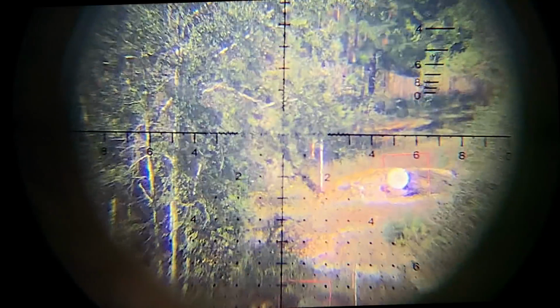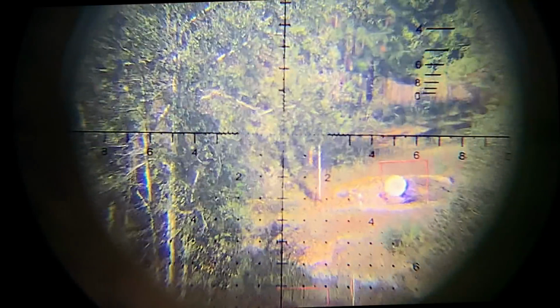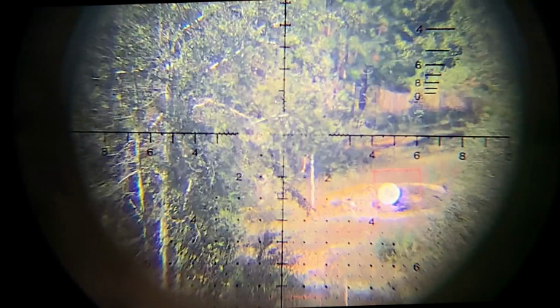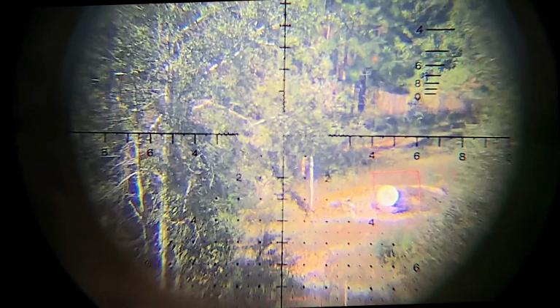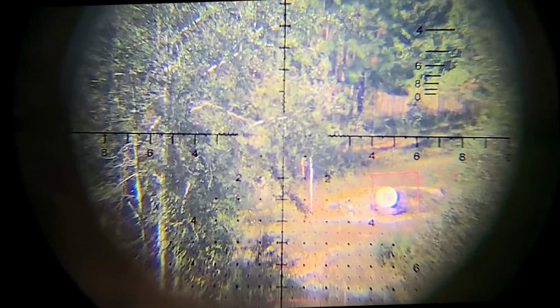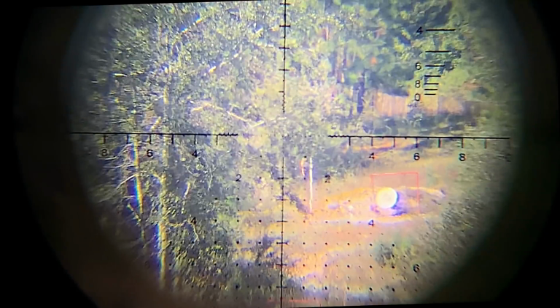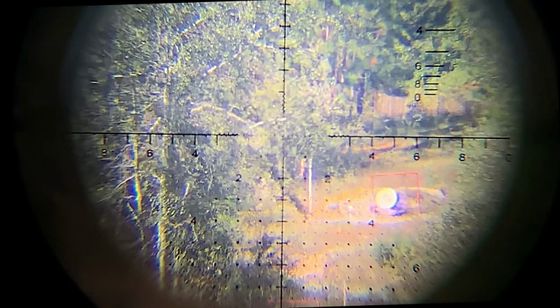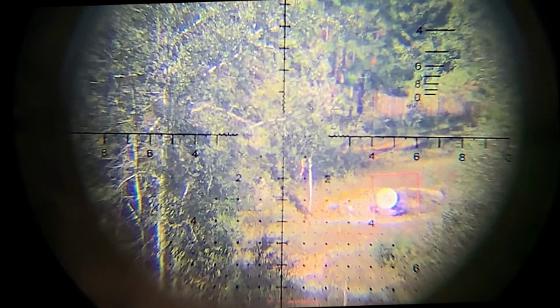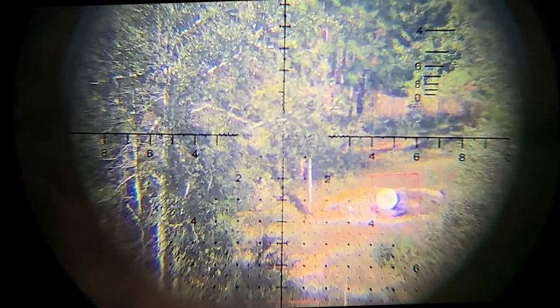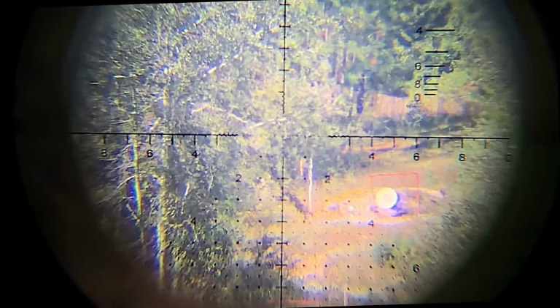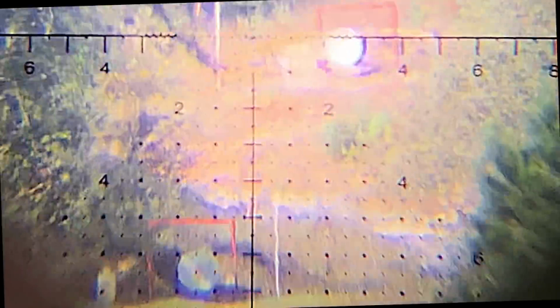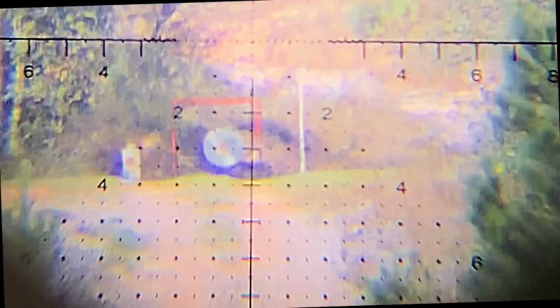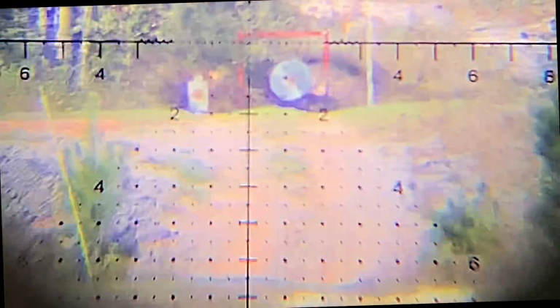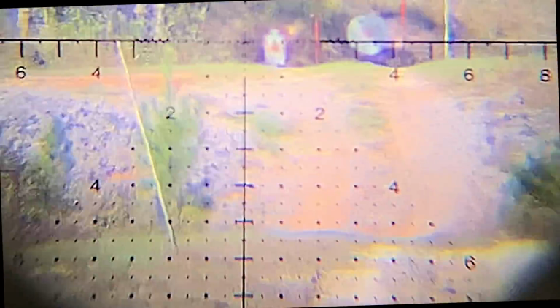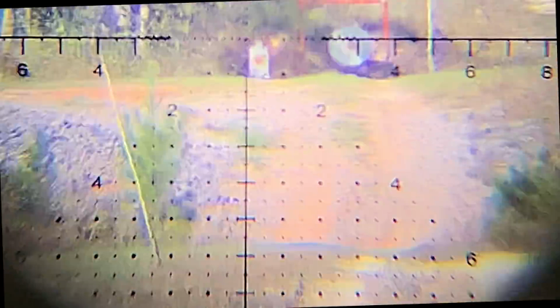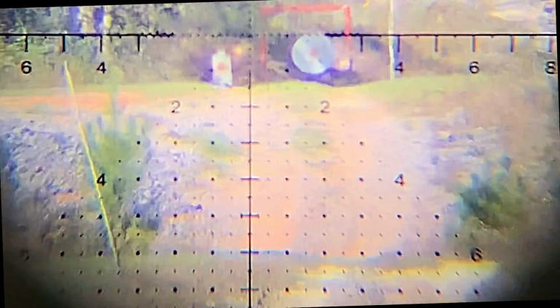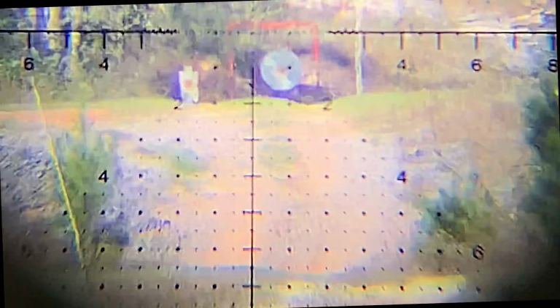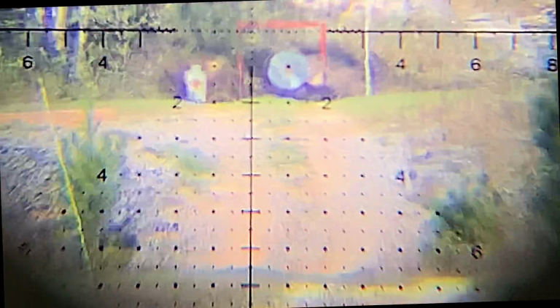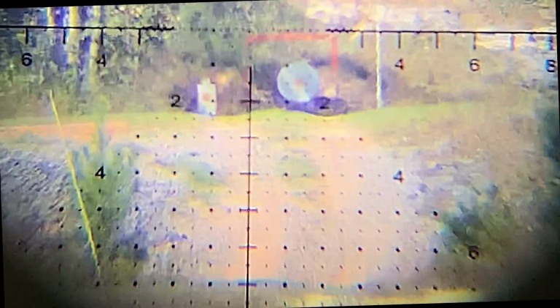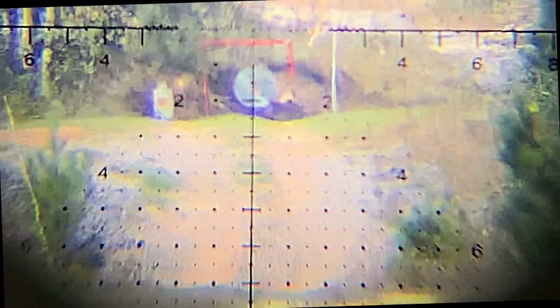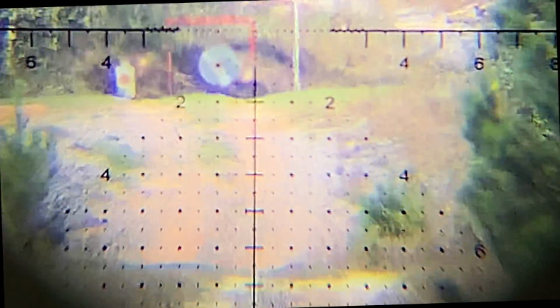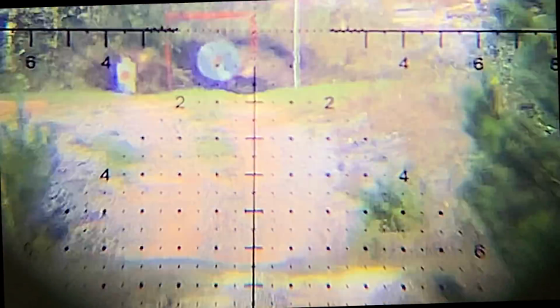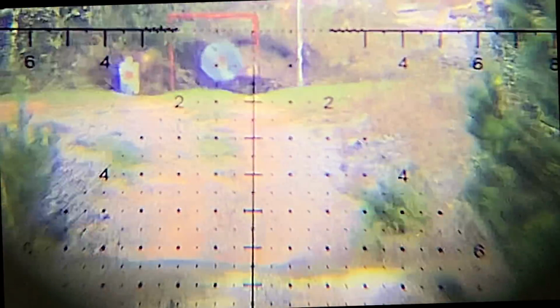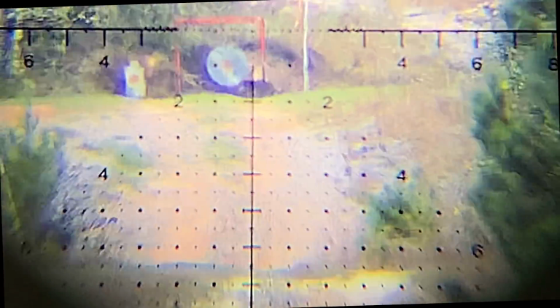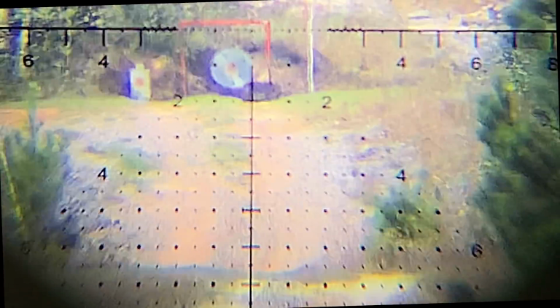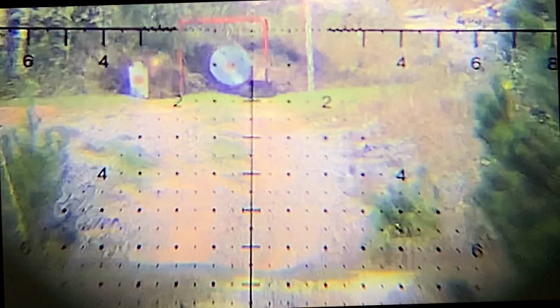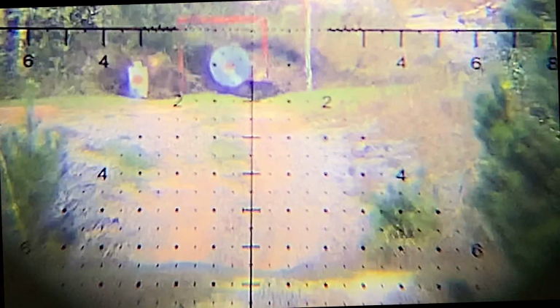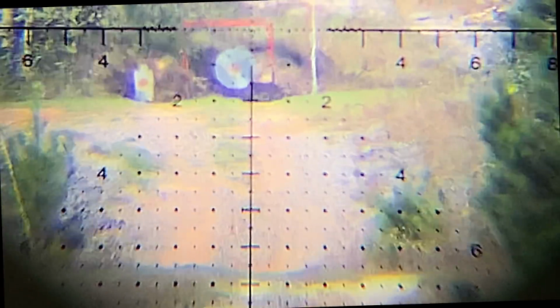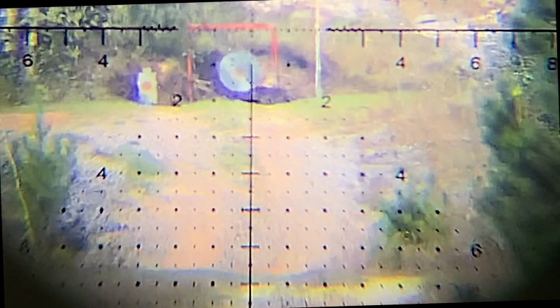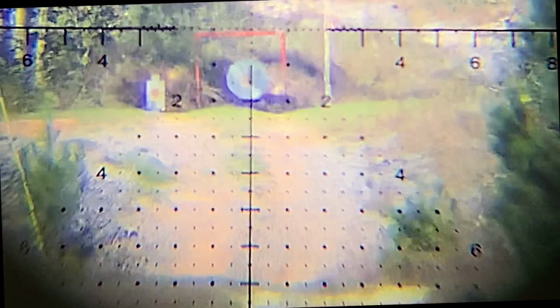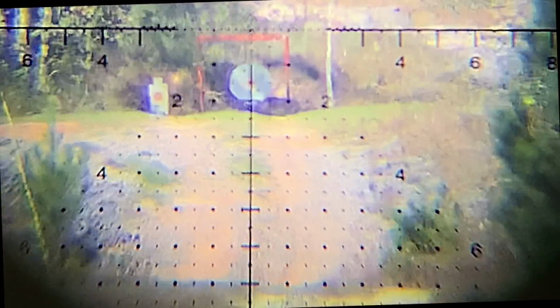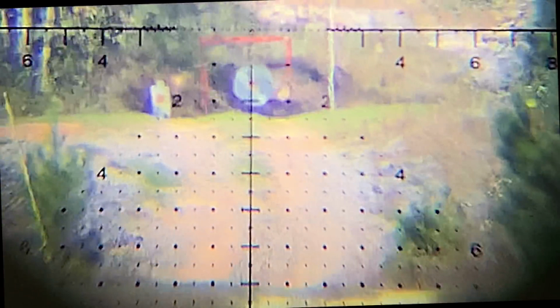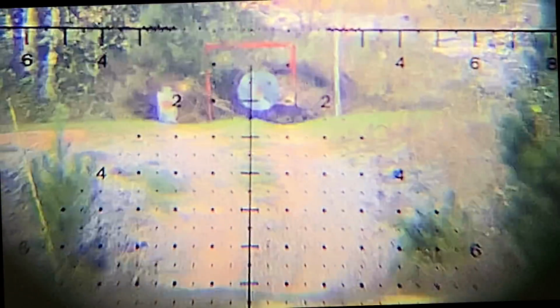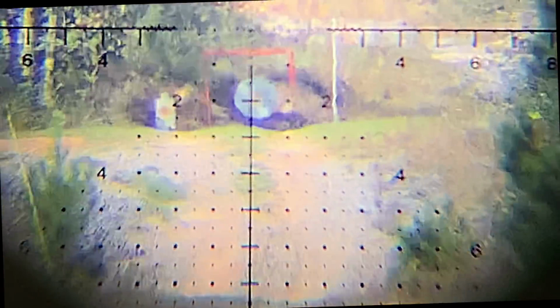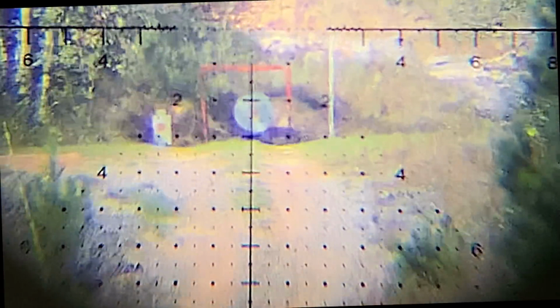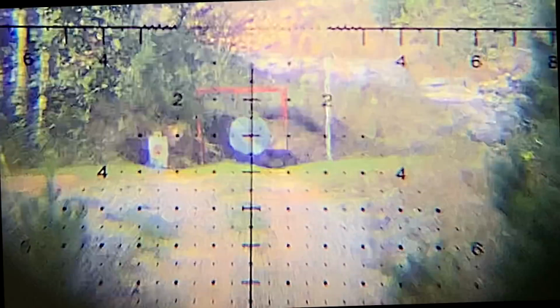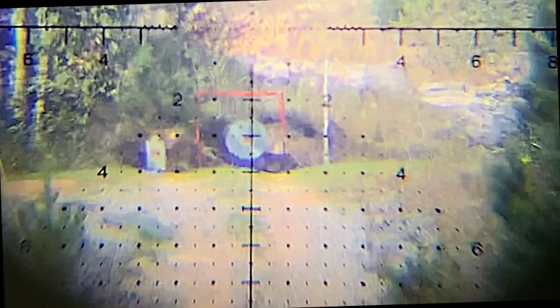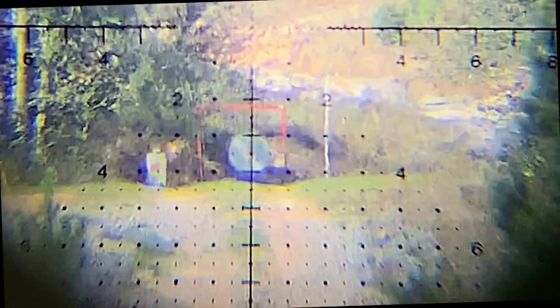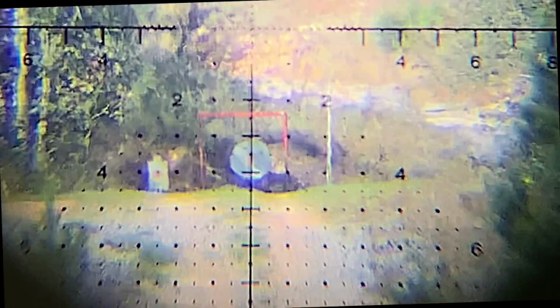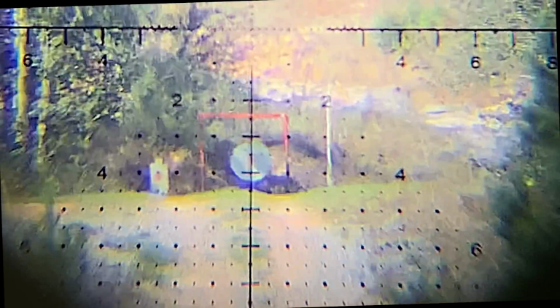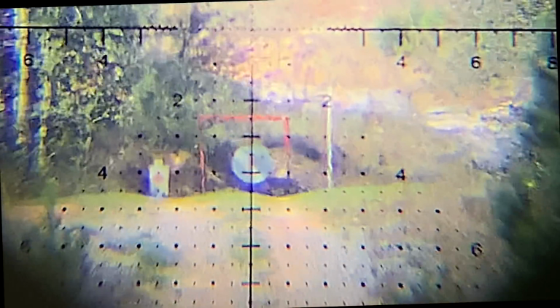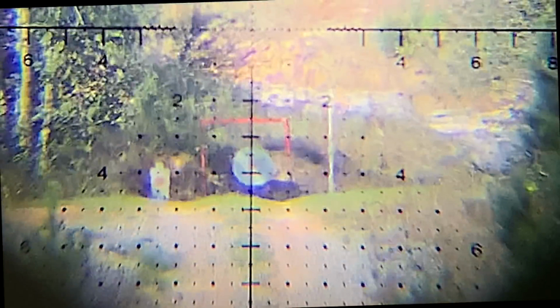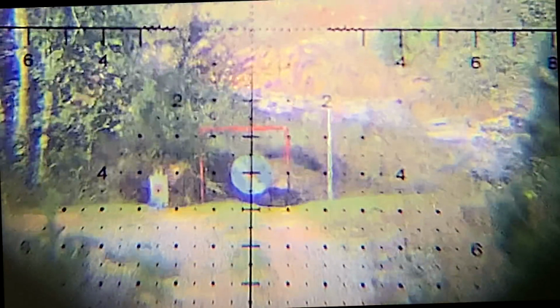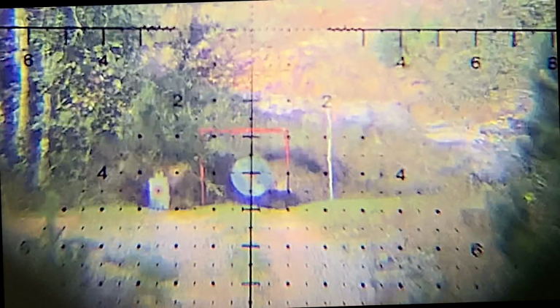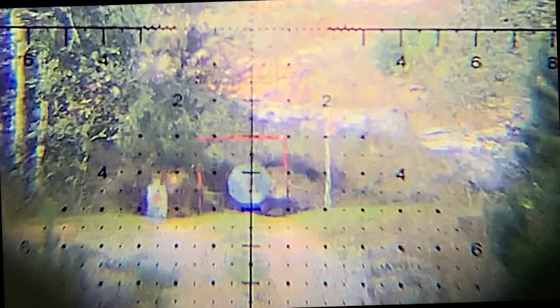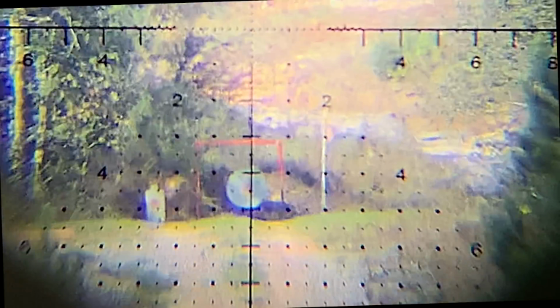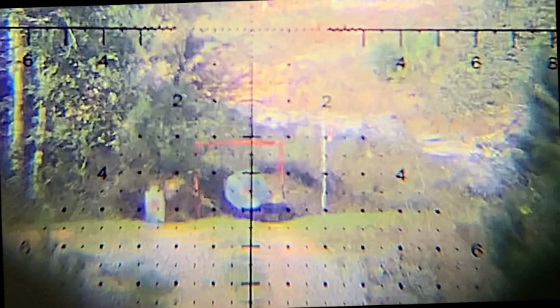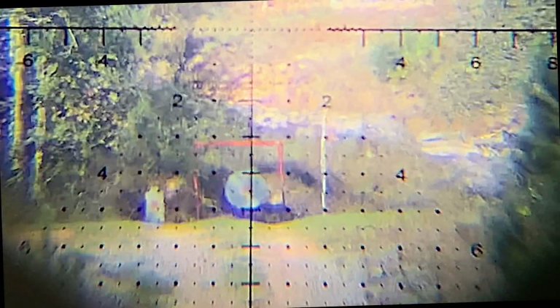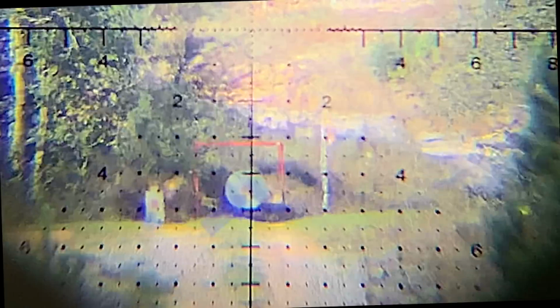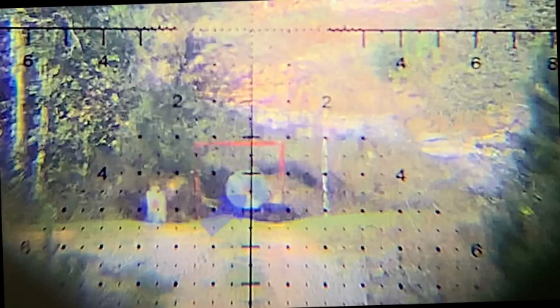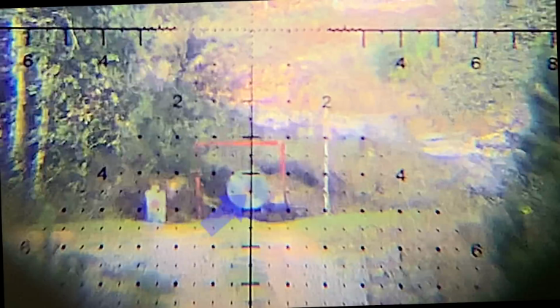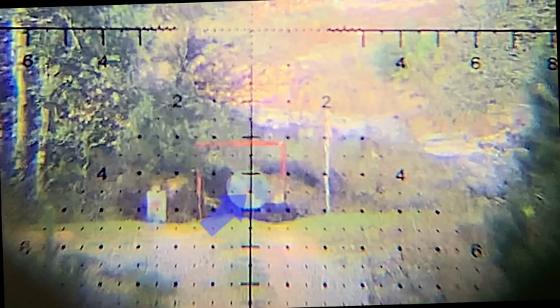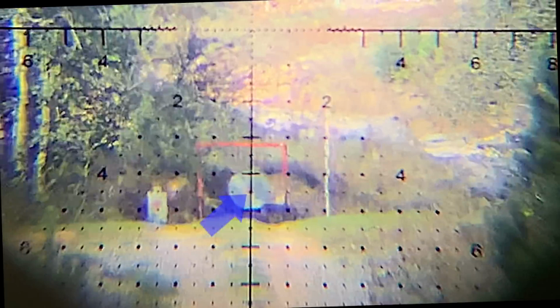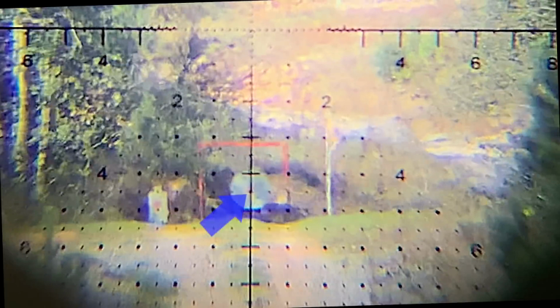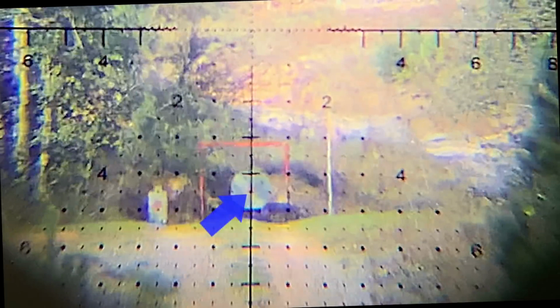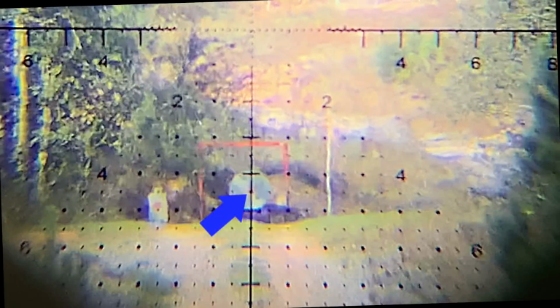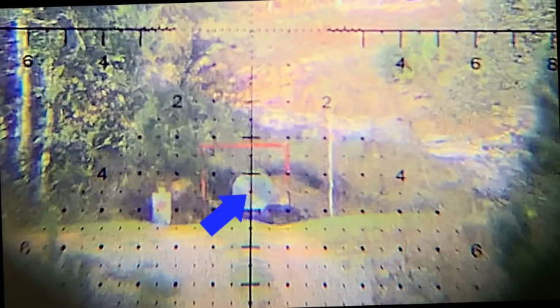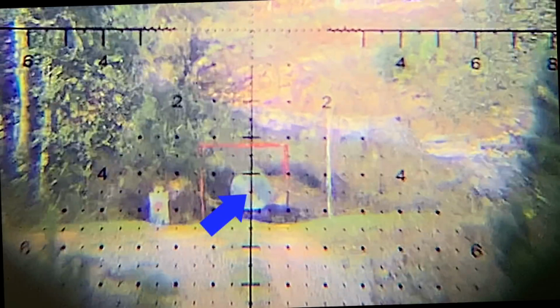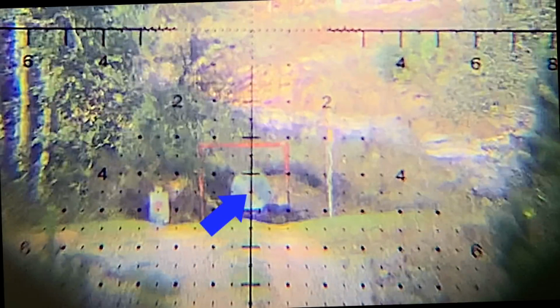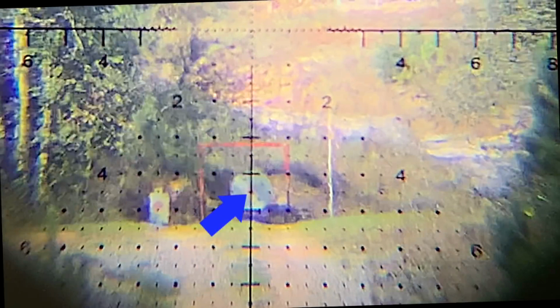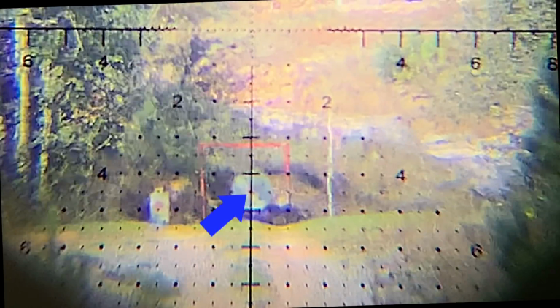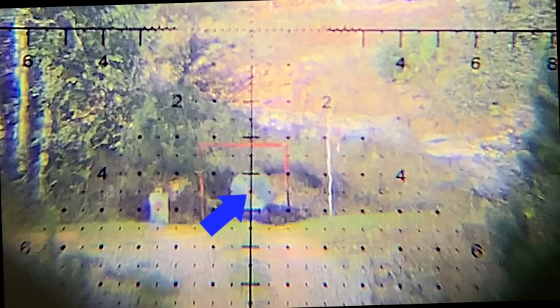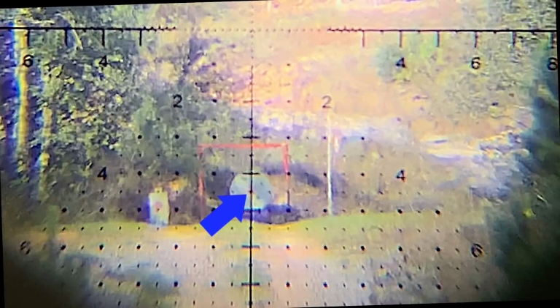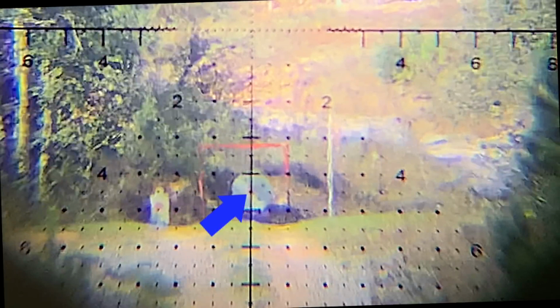Here's a 700-yard shot again, zoomed in a little further. I want to stress again that the image through the scope actually looks way better than what you're seeing on film.